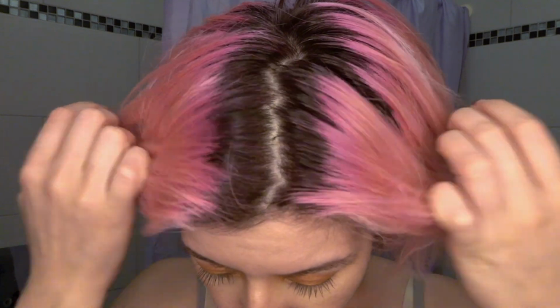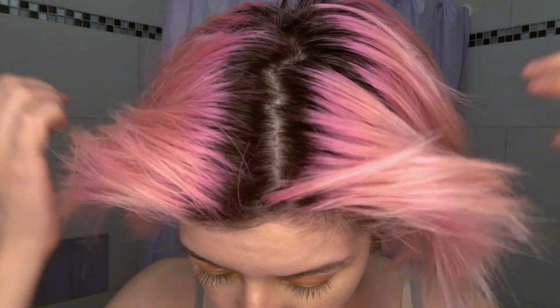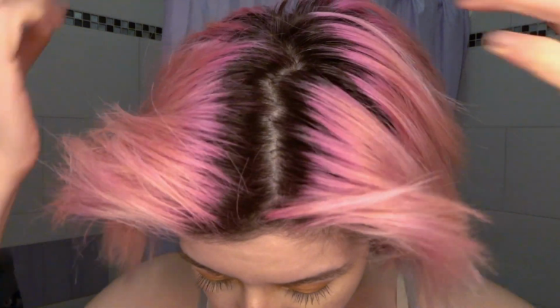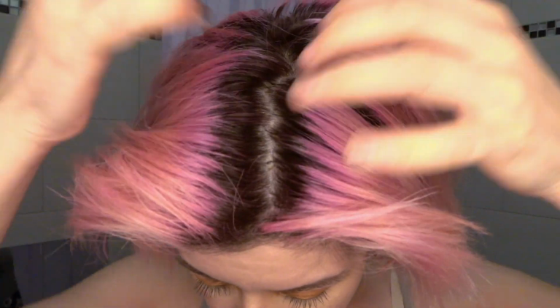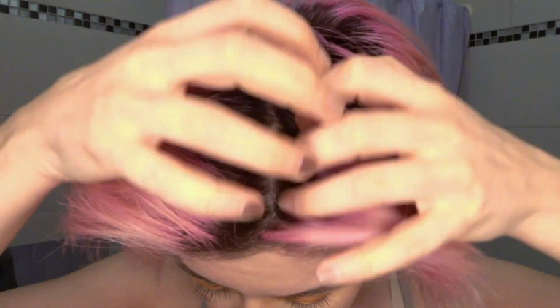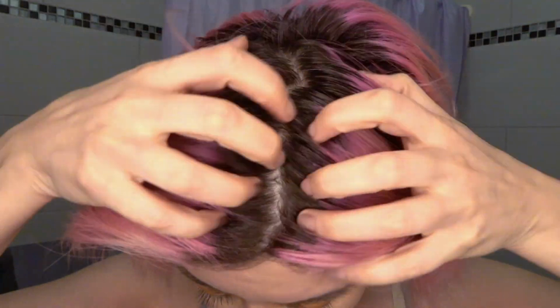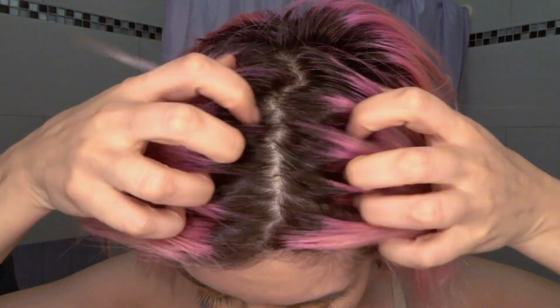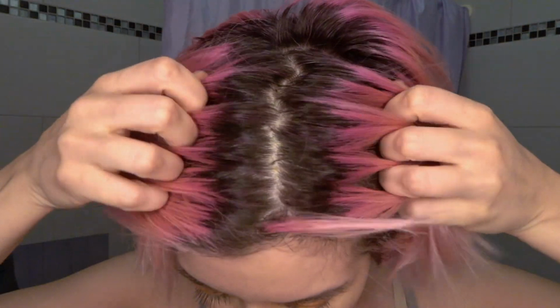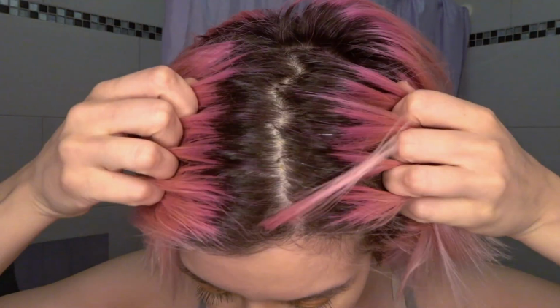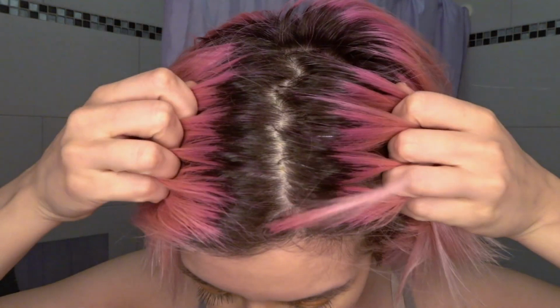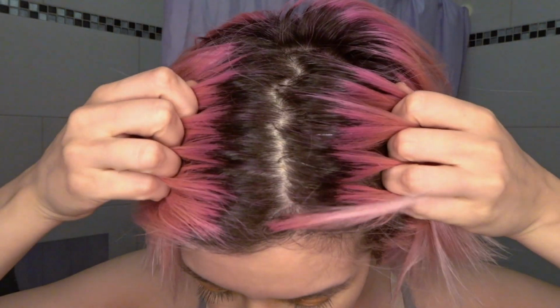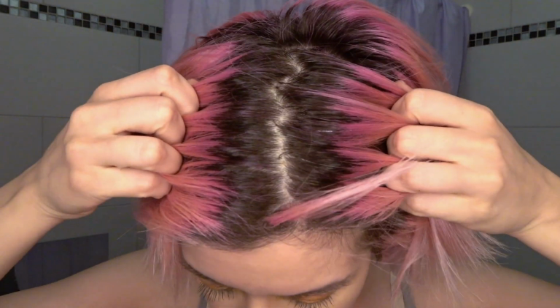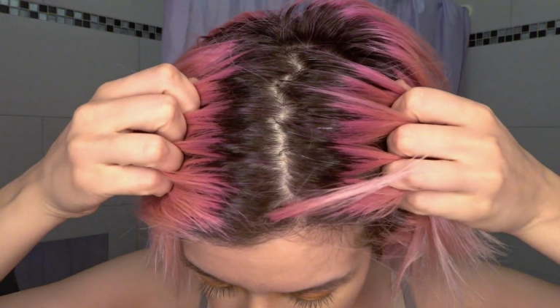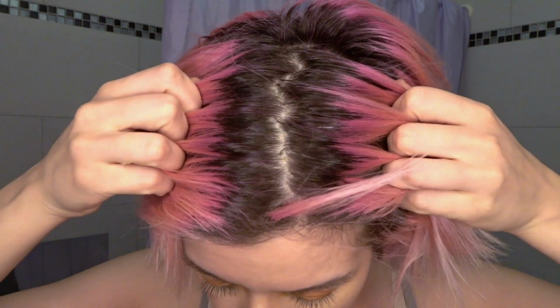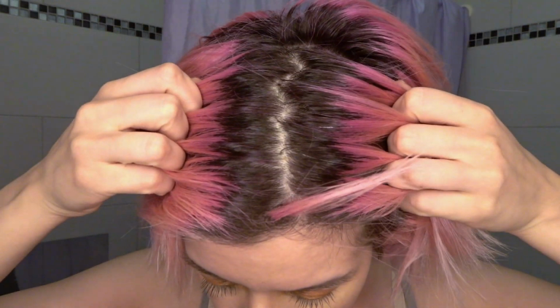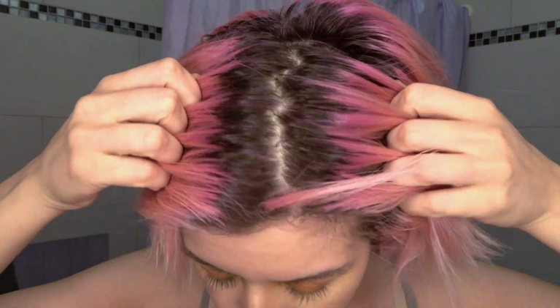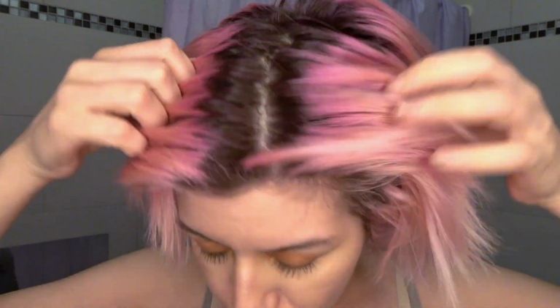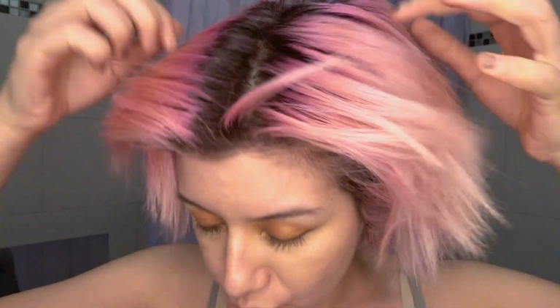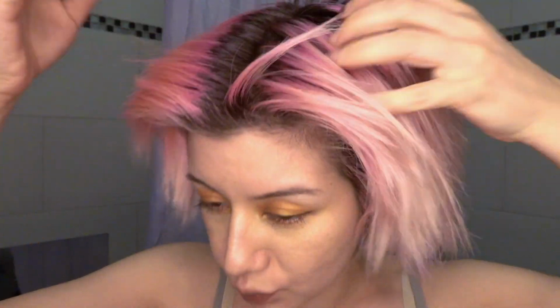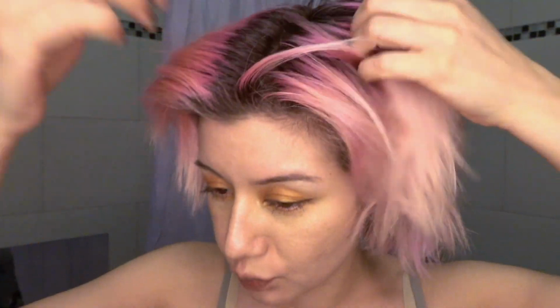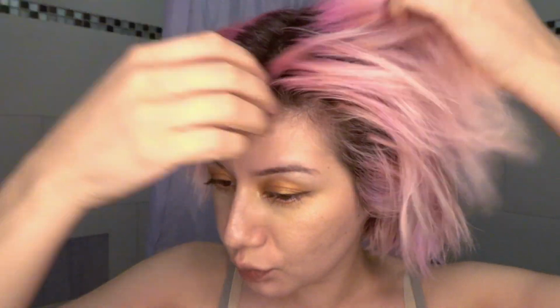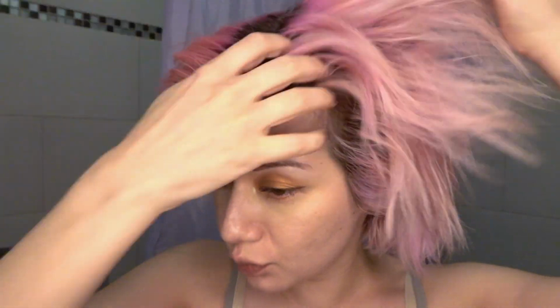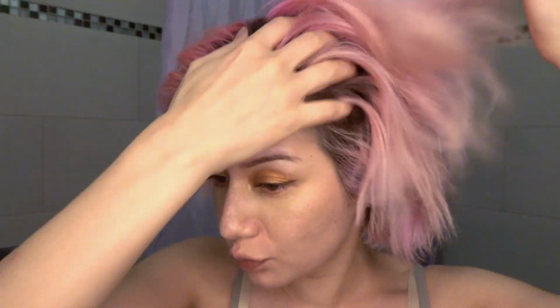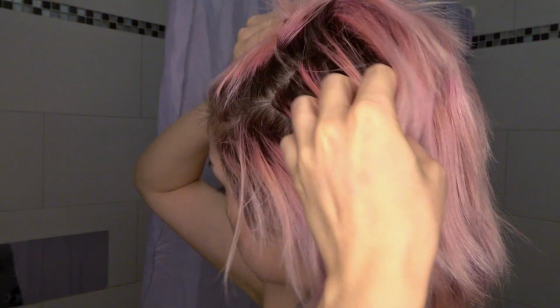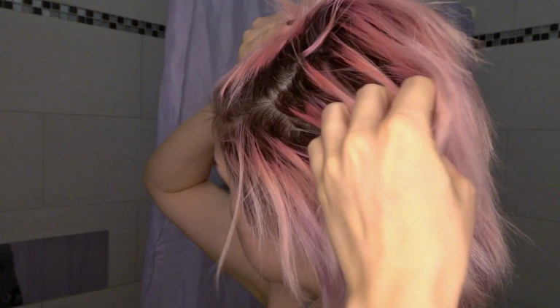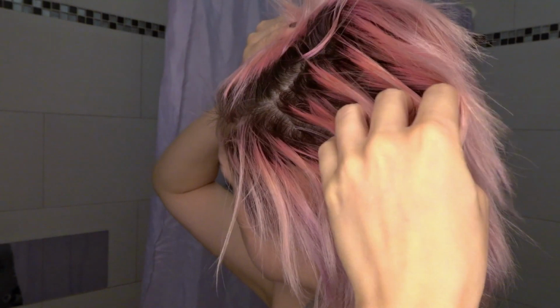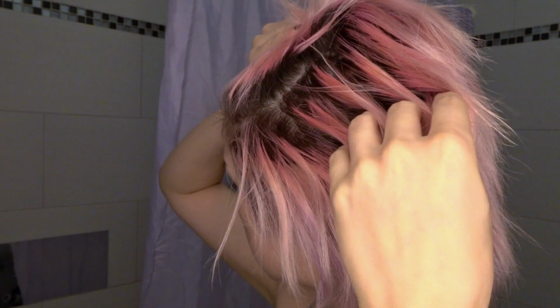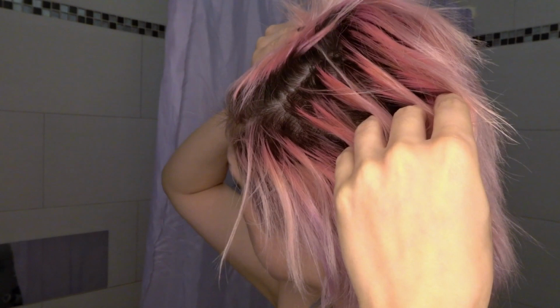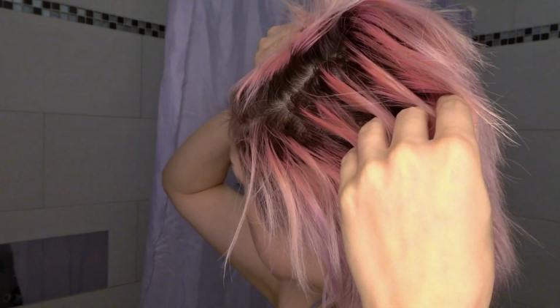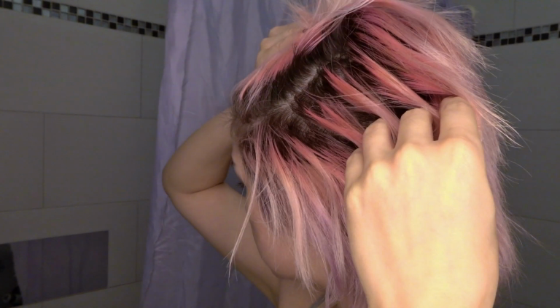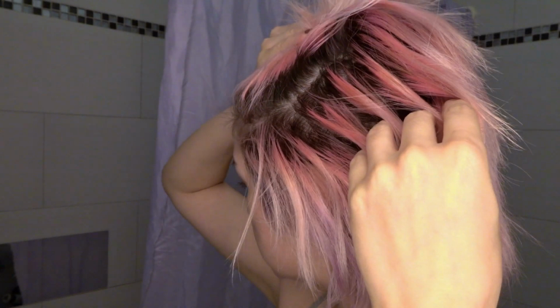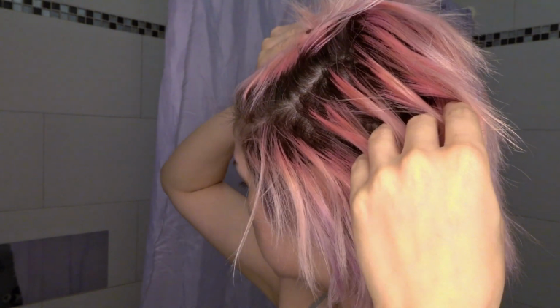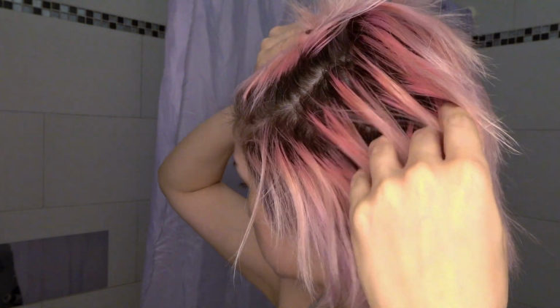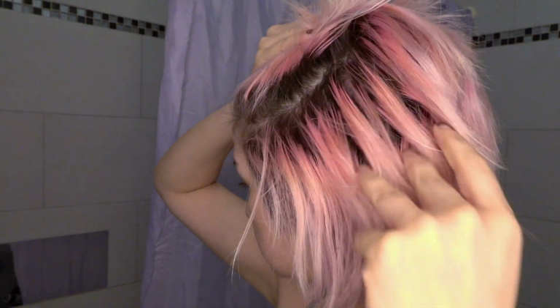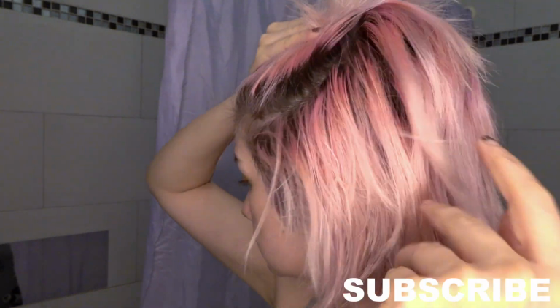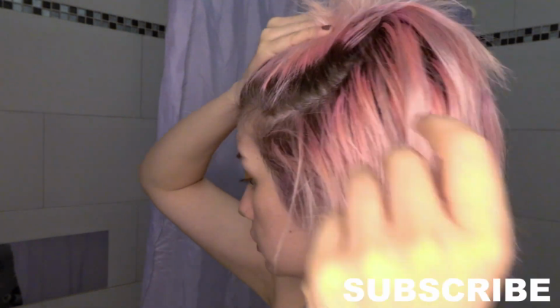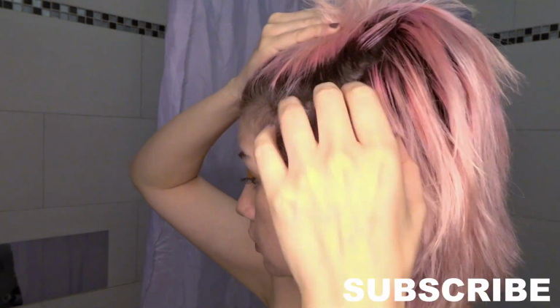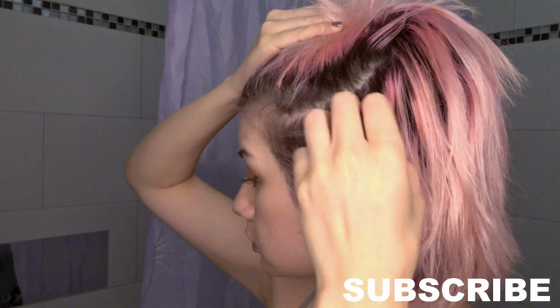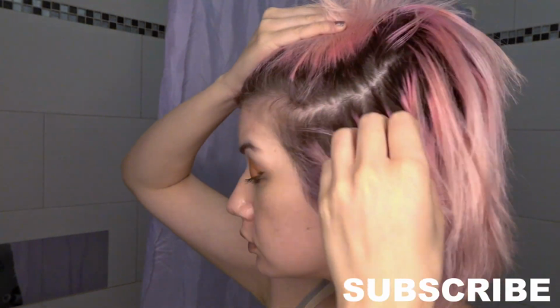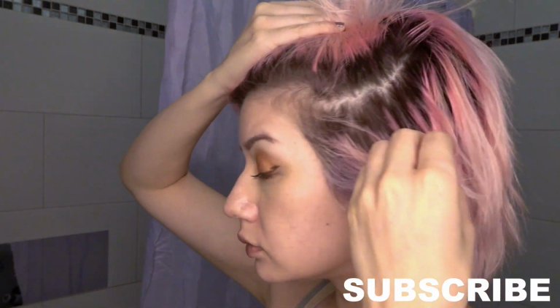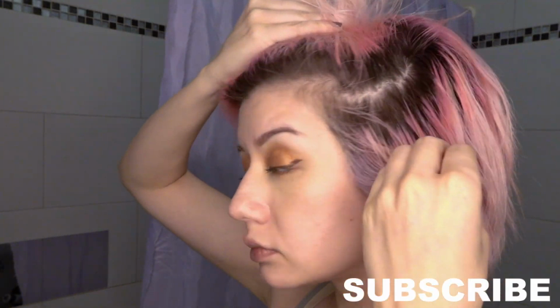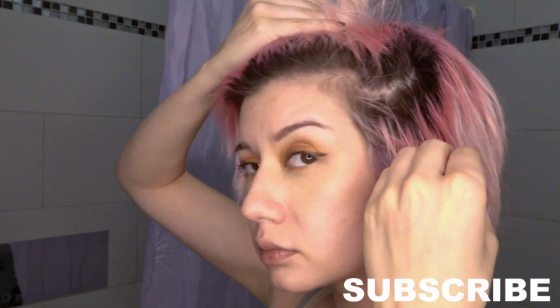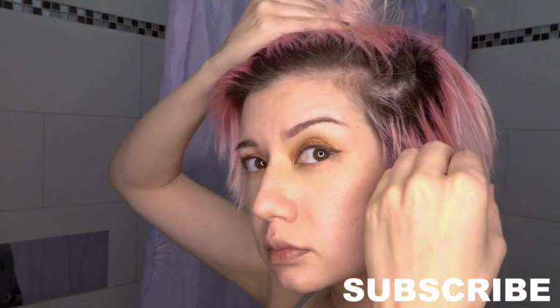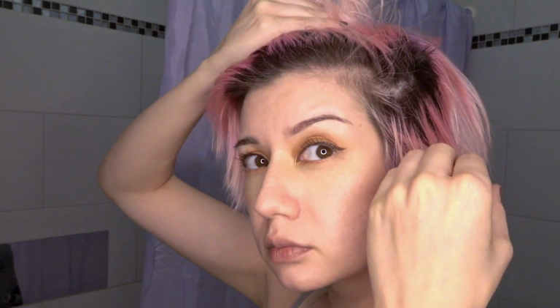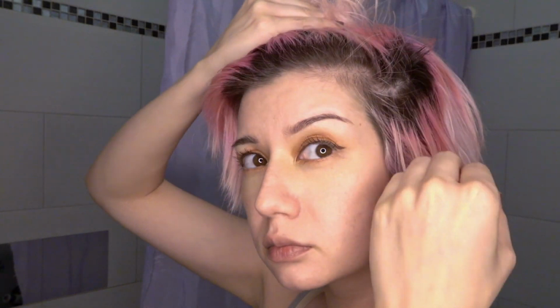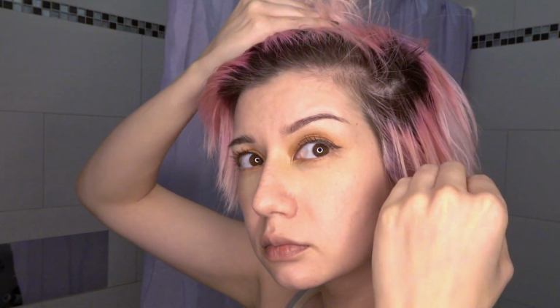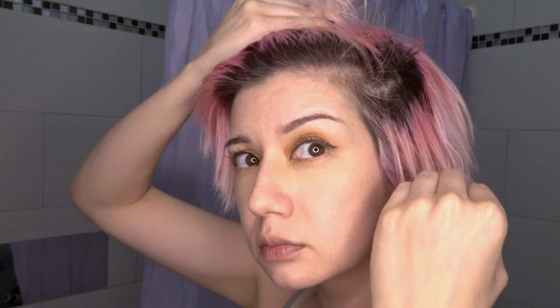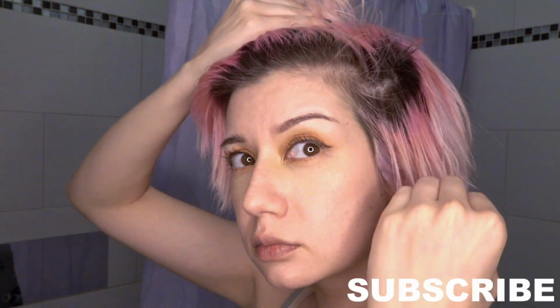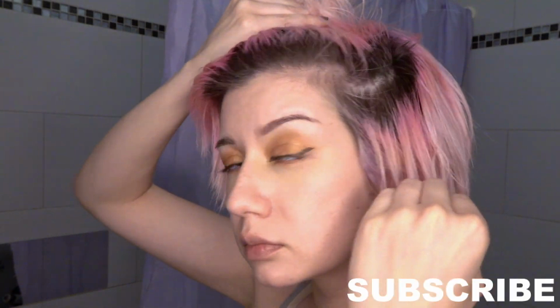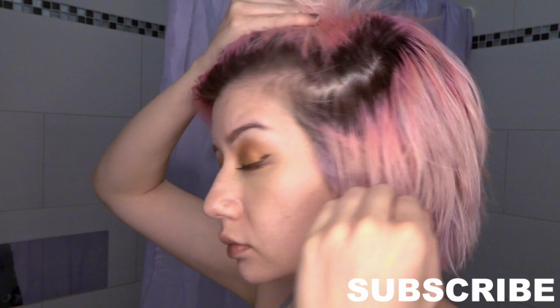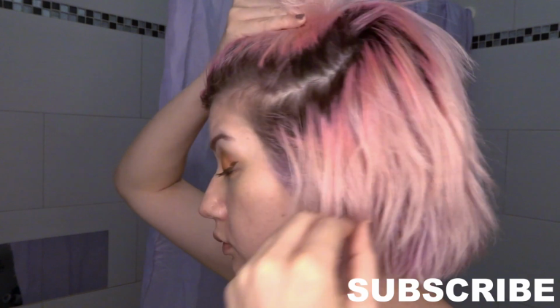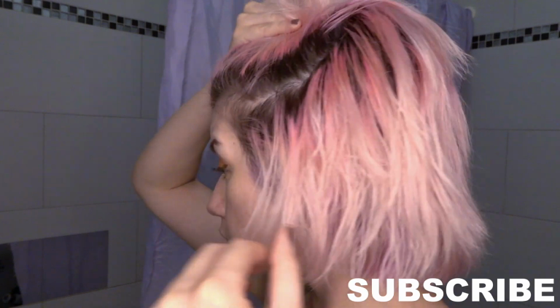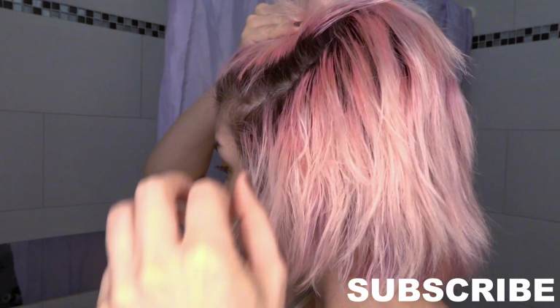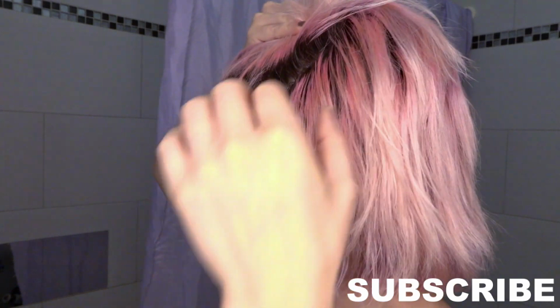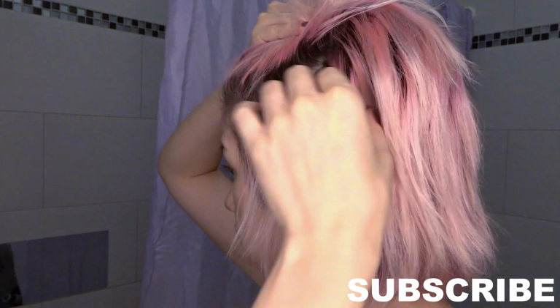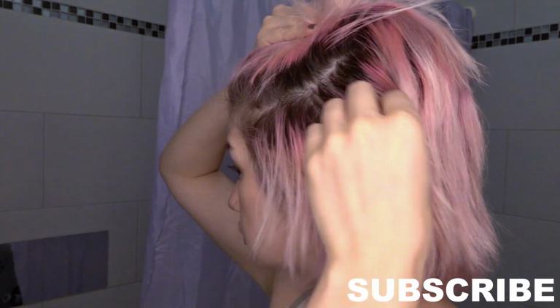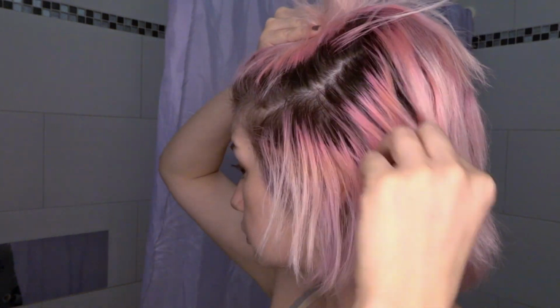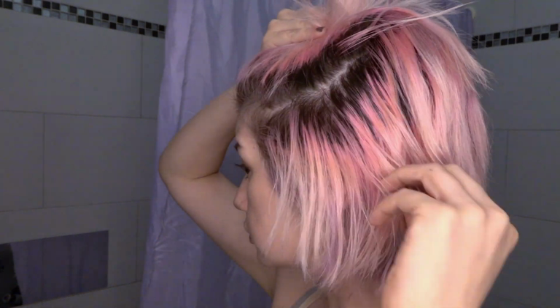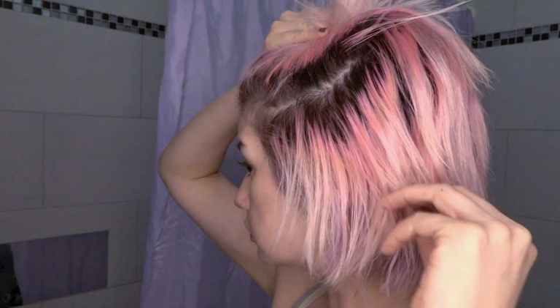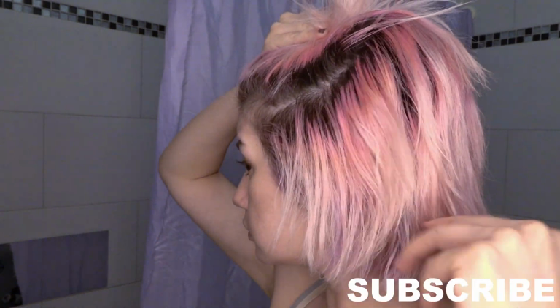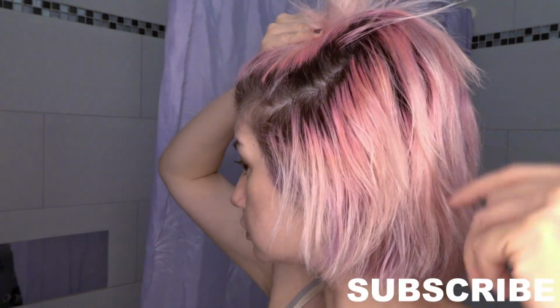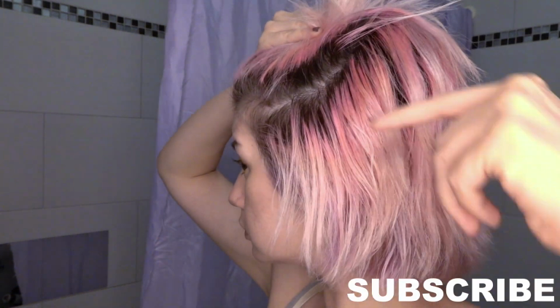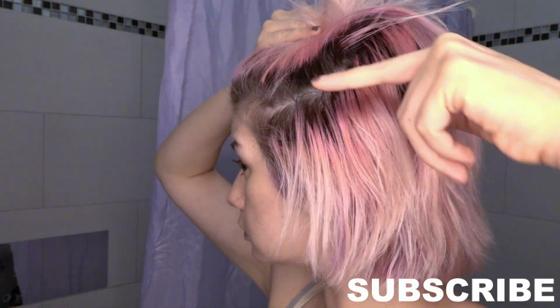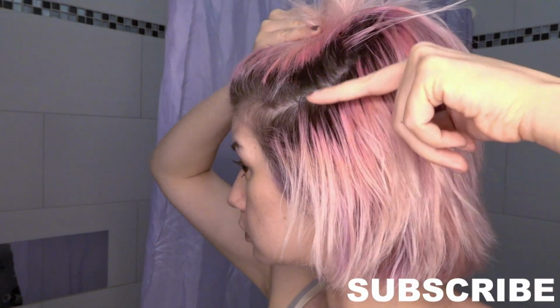As you can see, look at my roots. They're so grown out, and they needed to be bleached definitely.